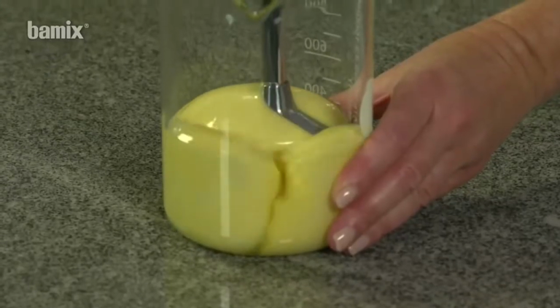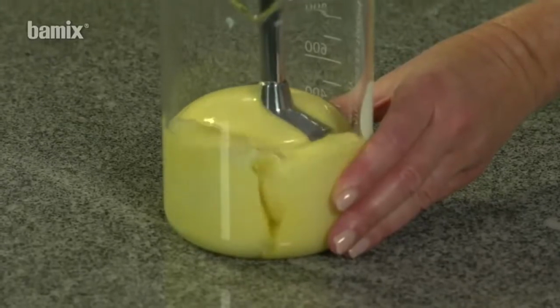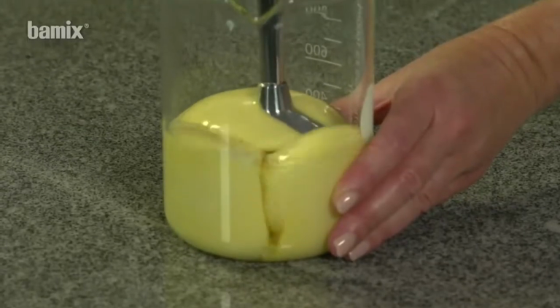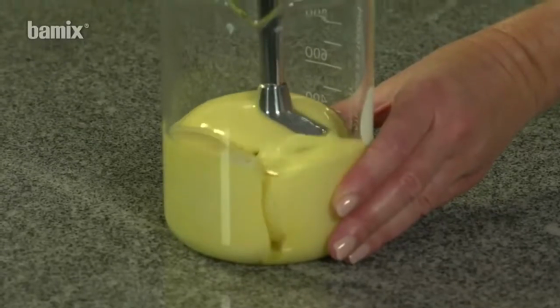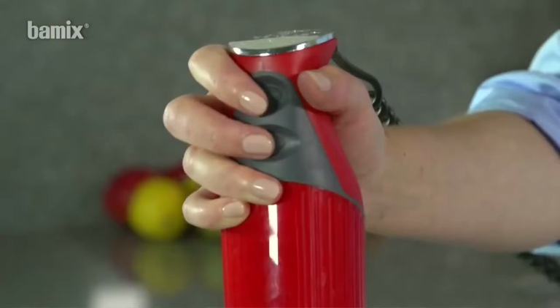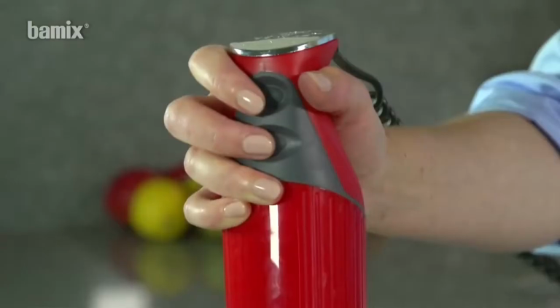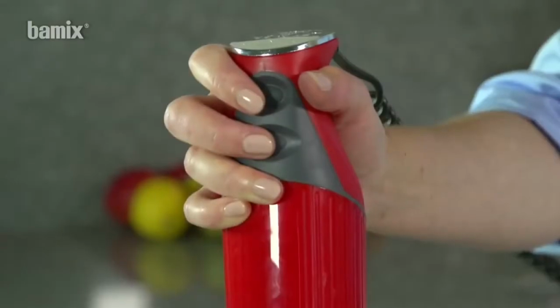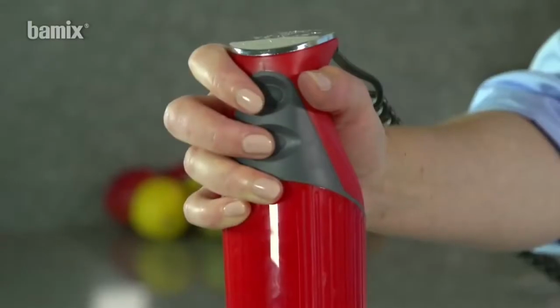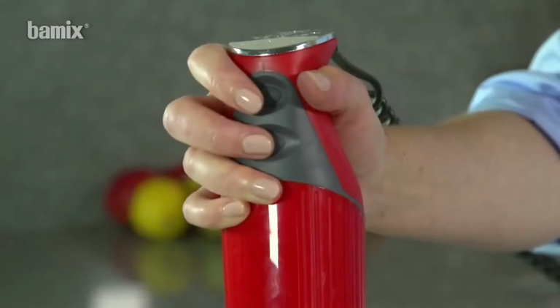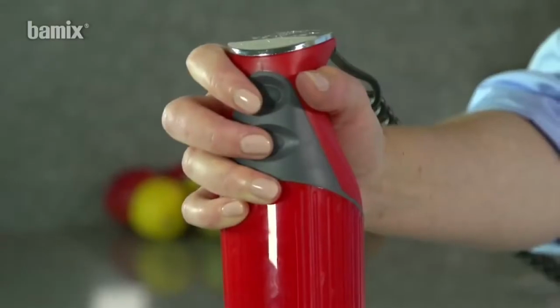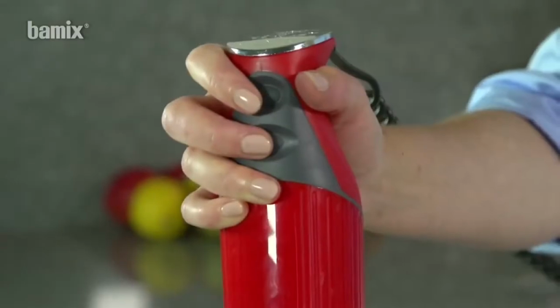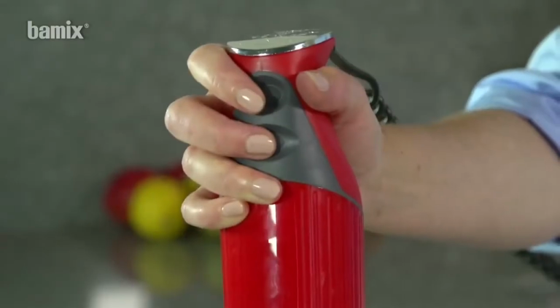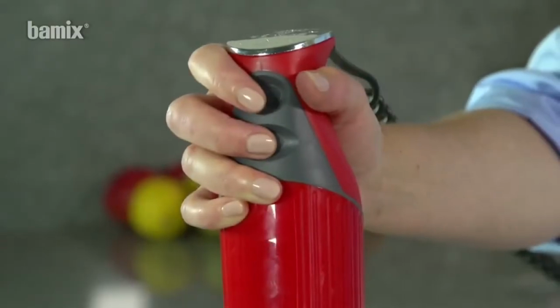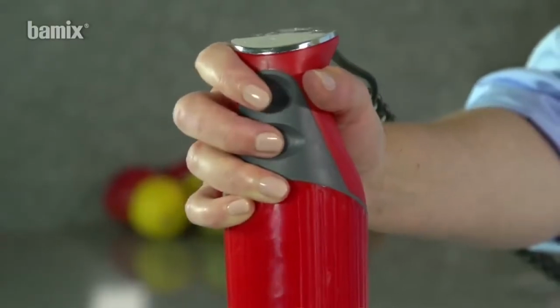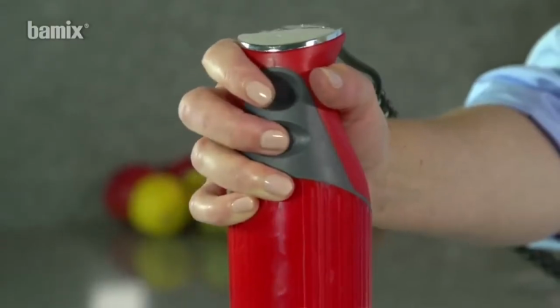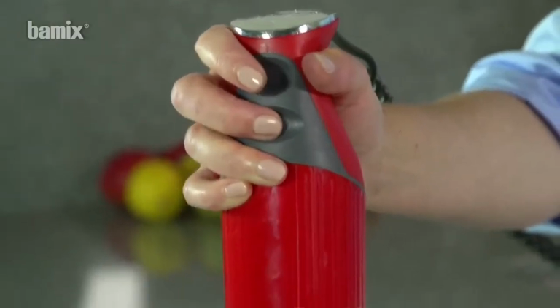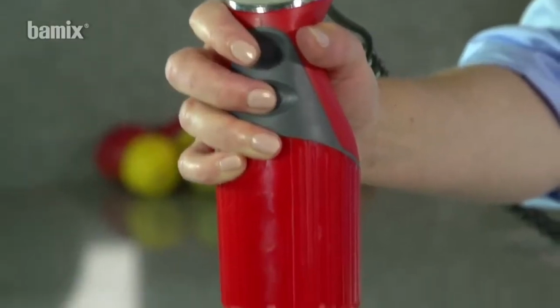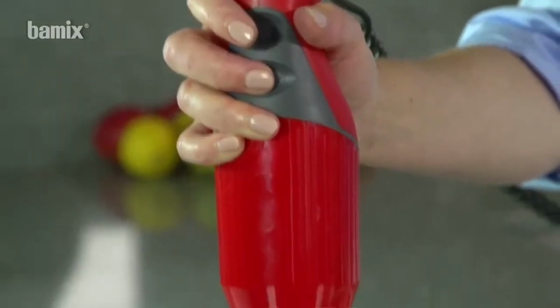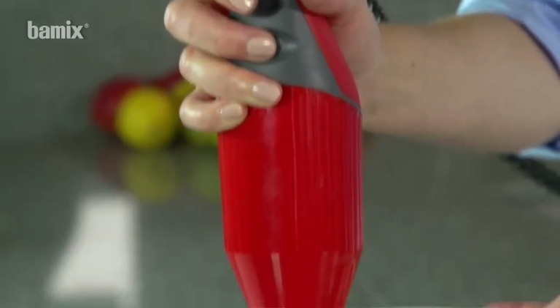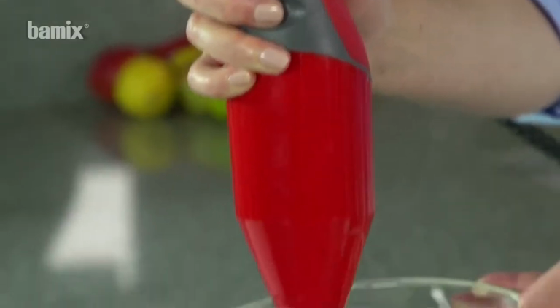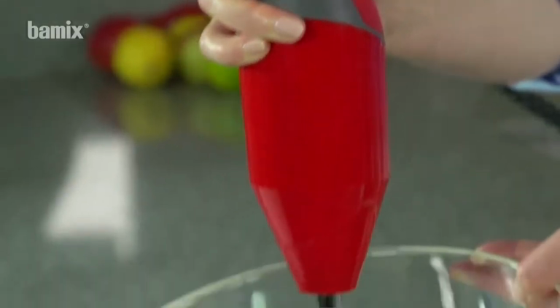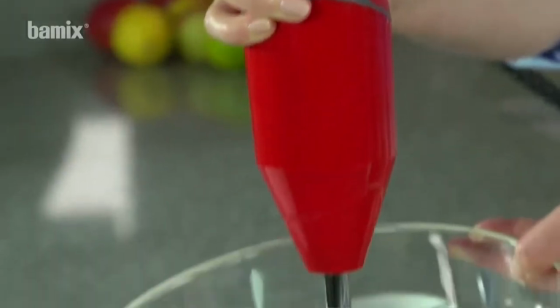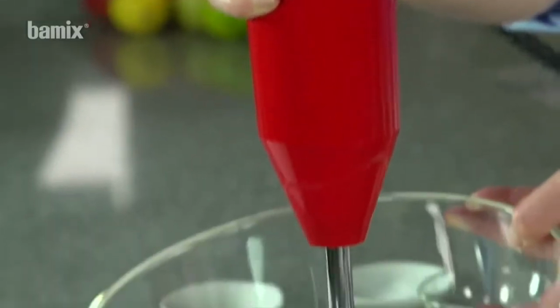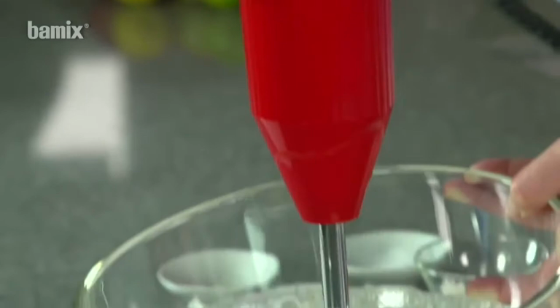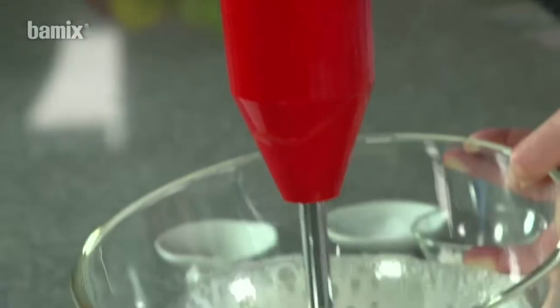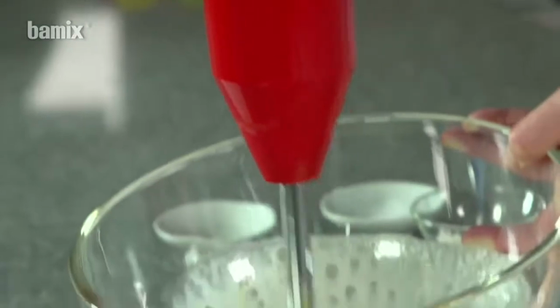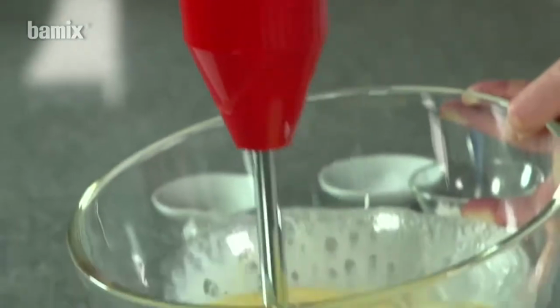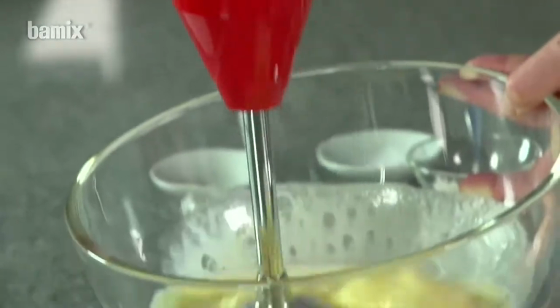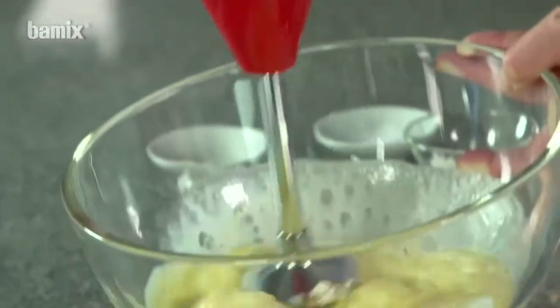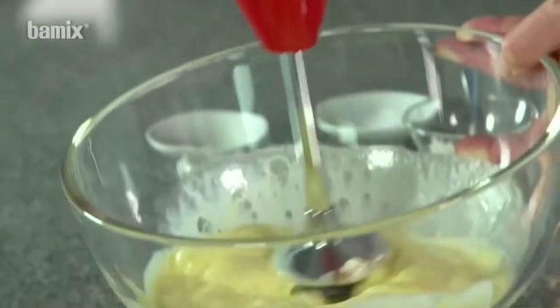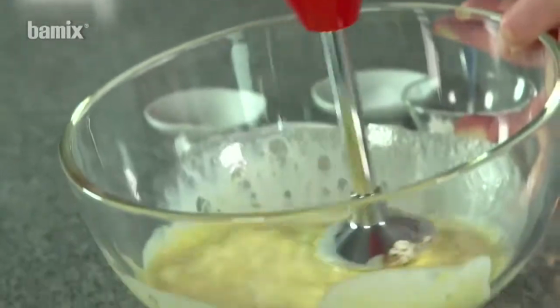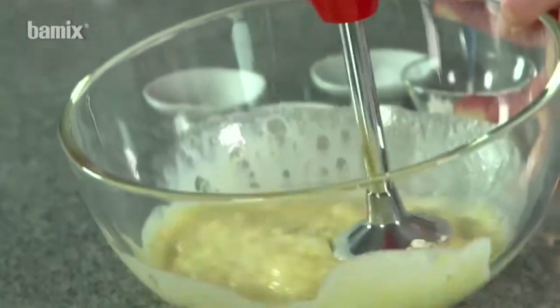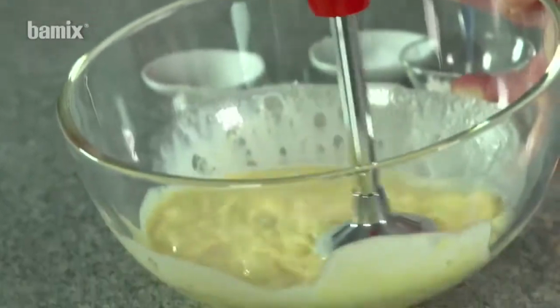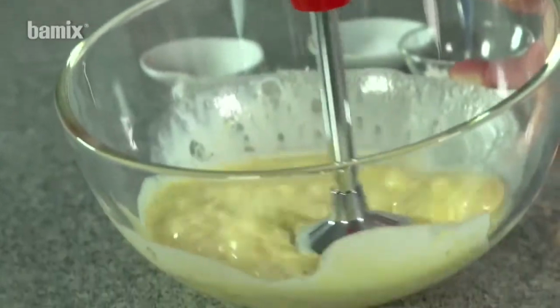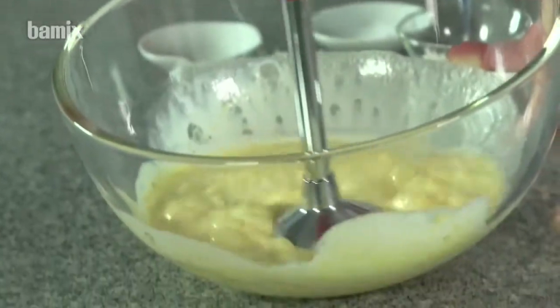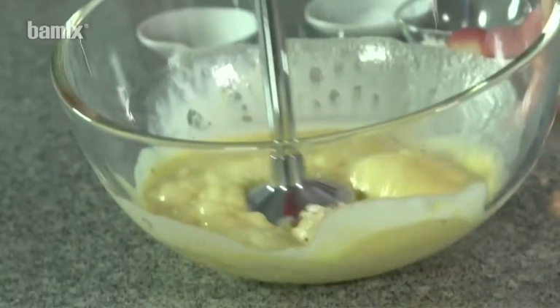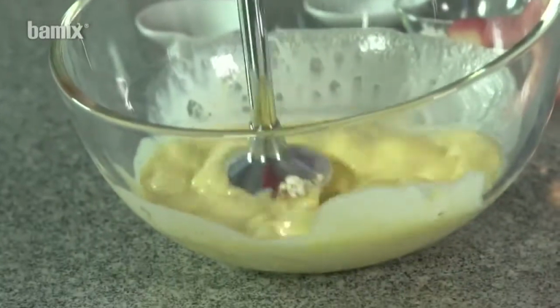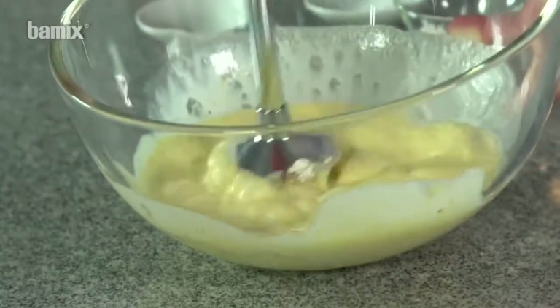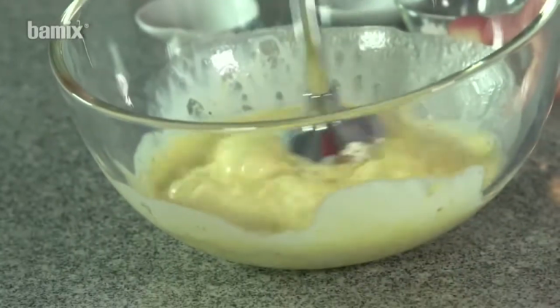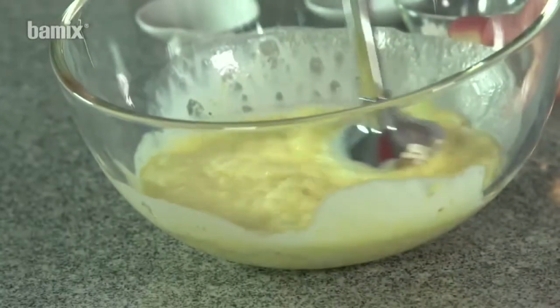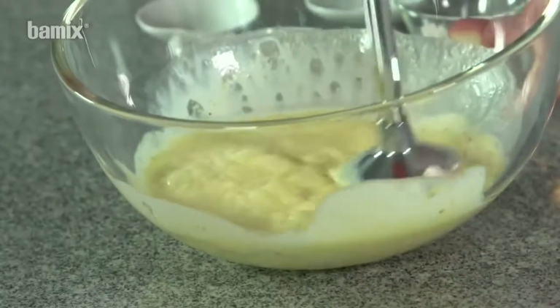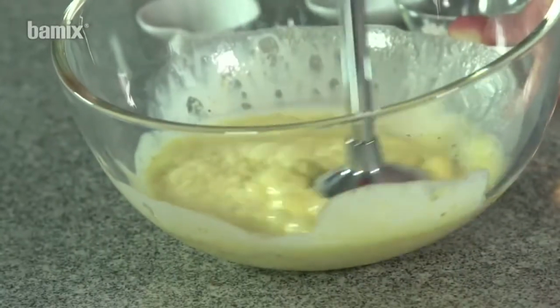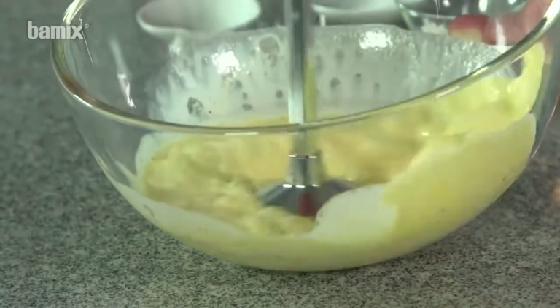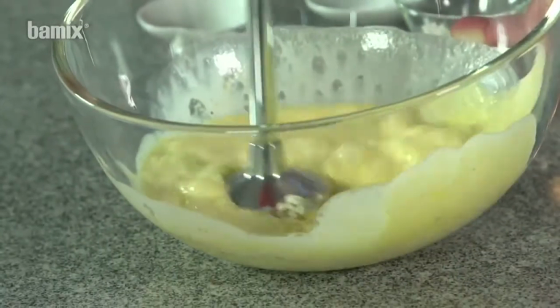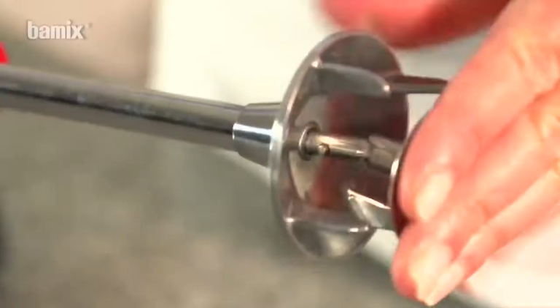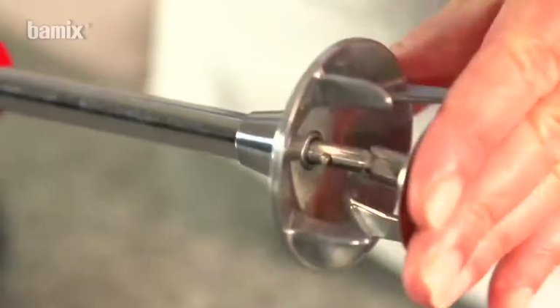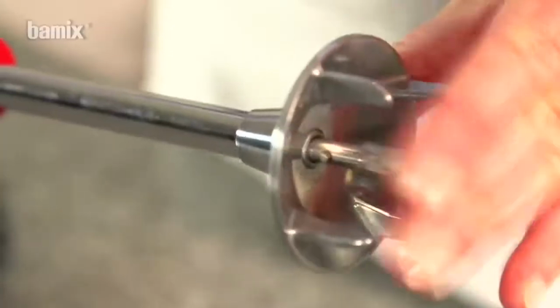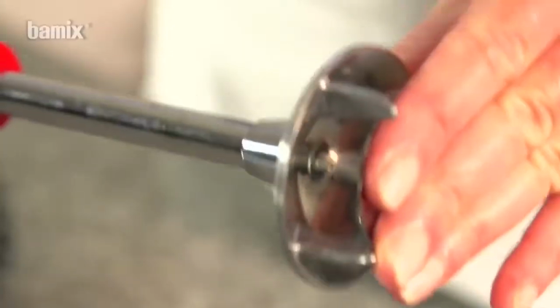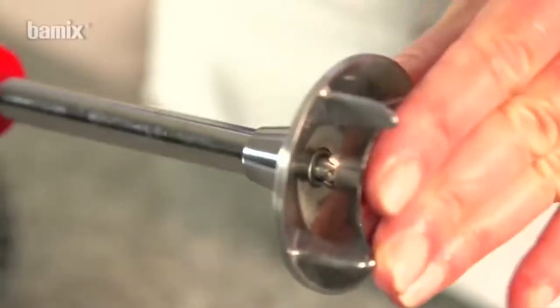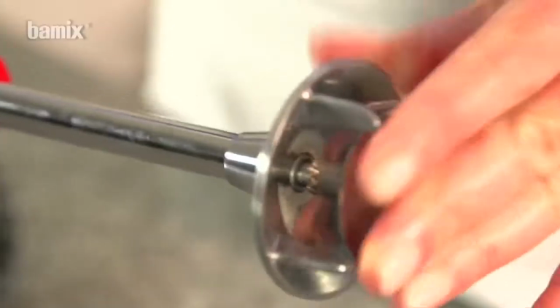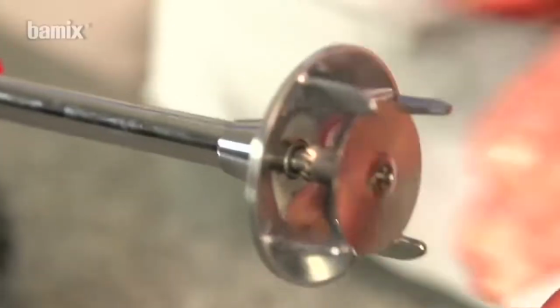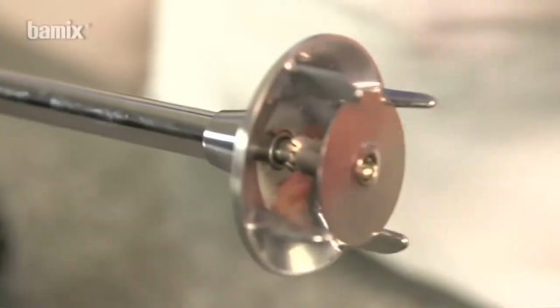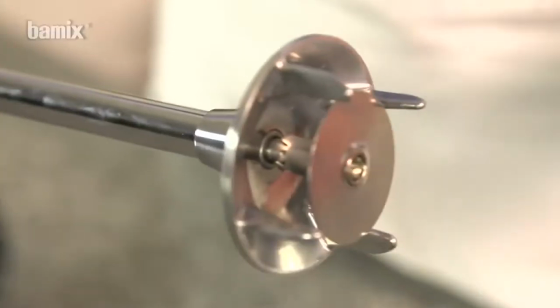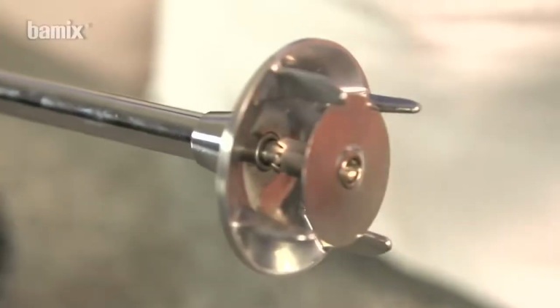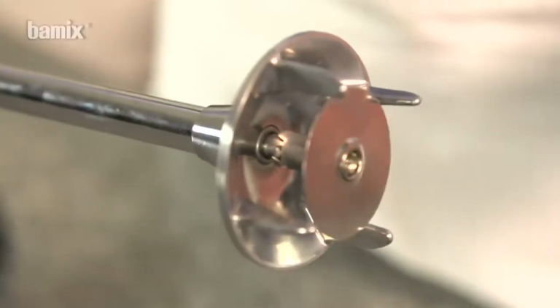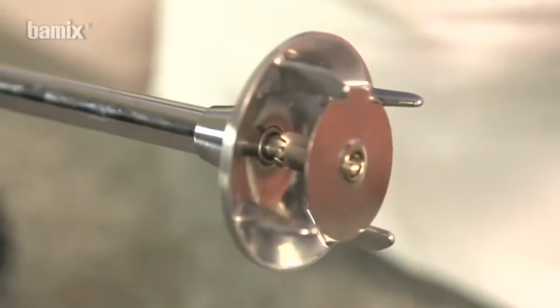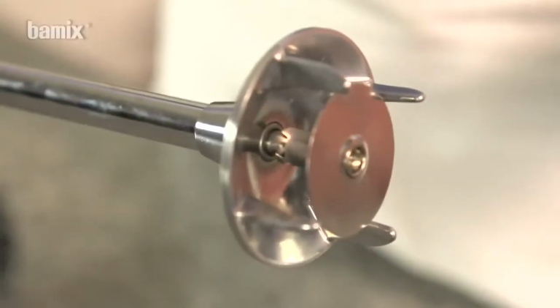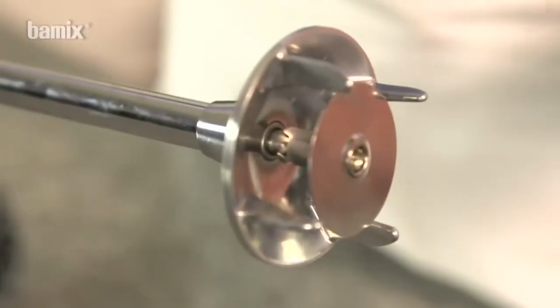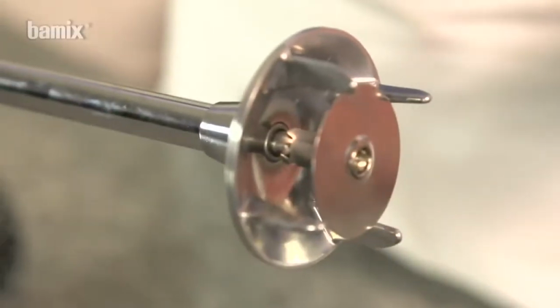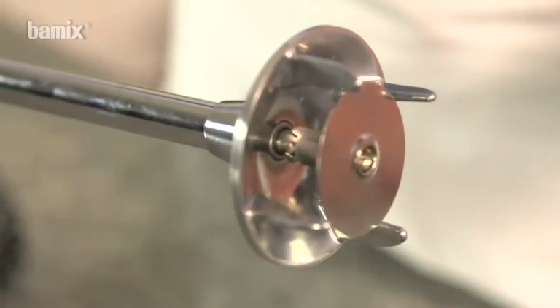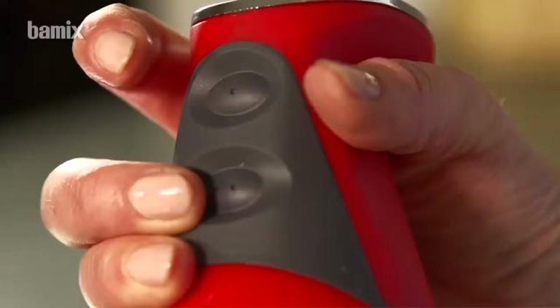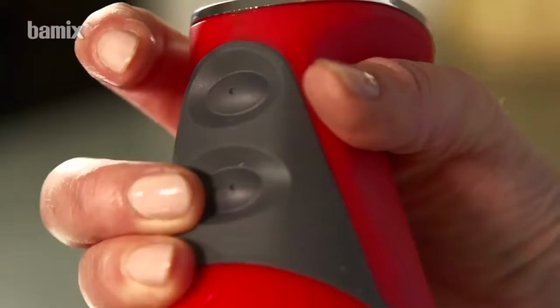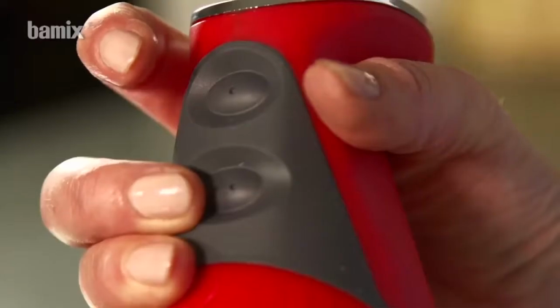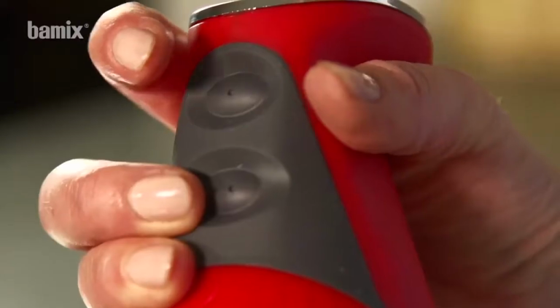In general, work with the speed set at level 2. Always use the whisk at level 1.